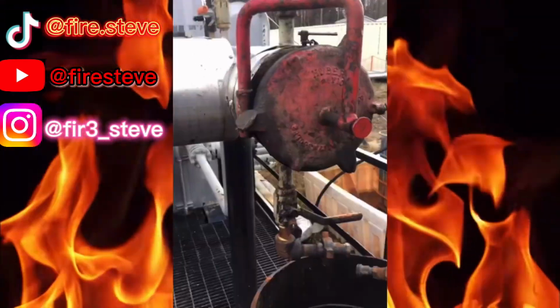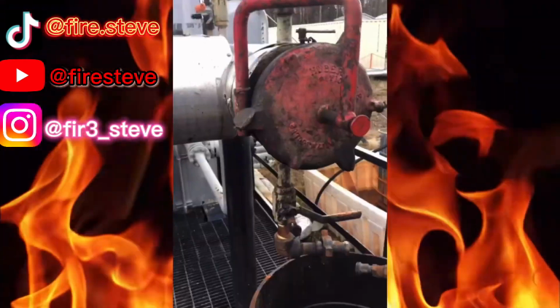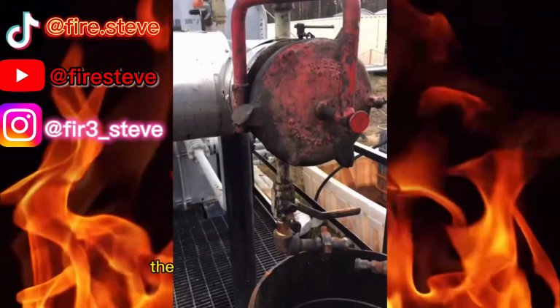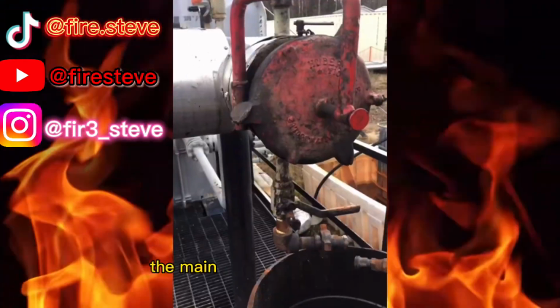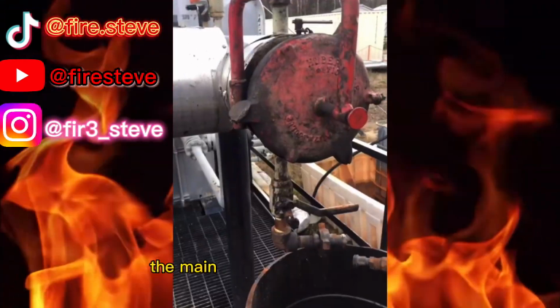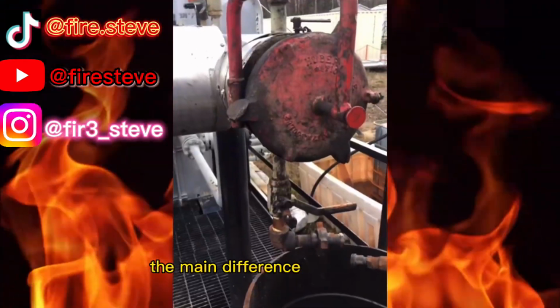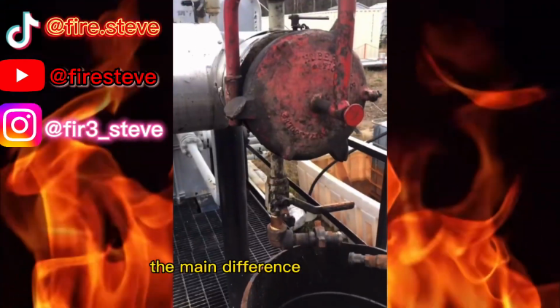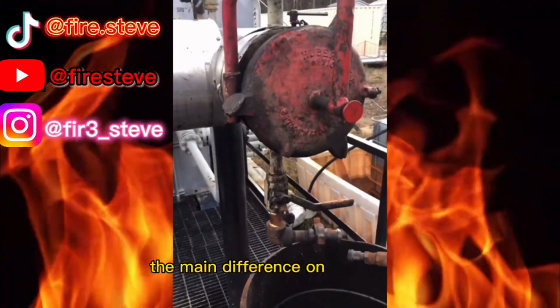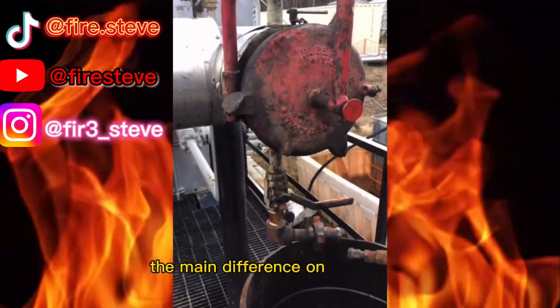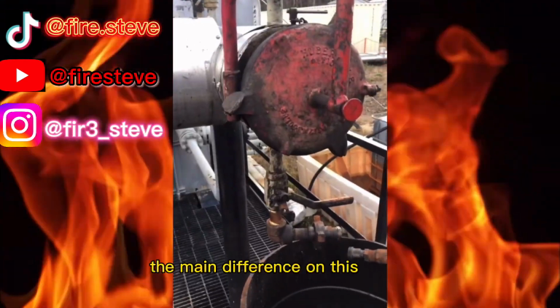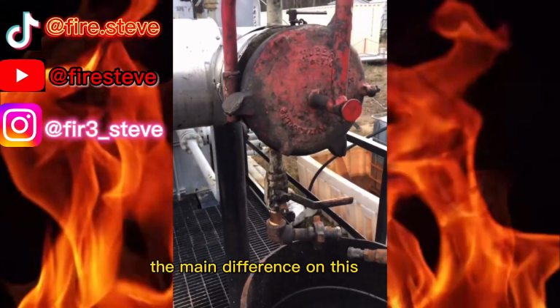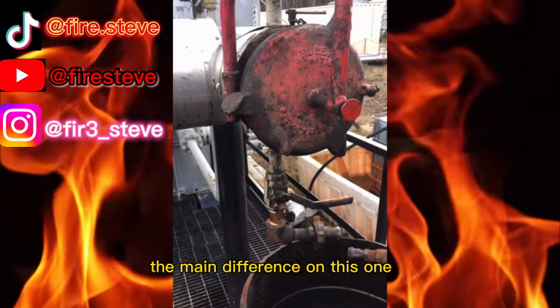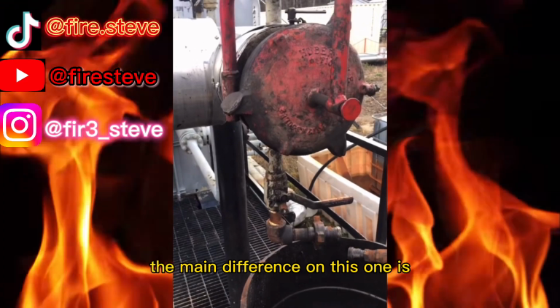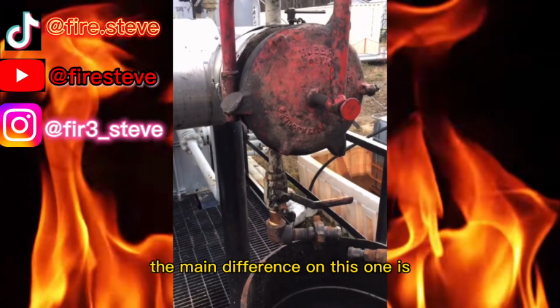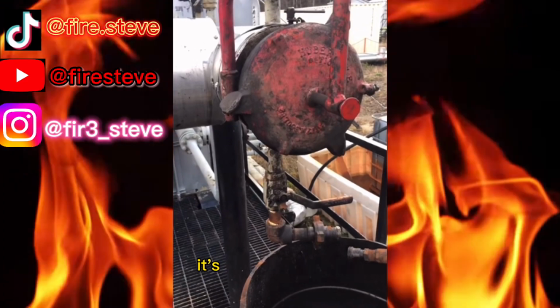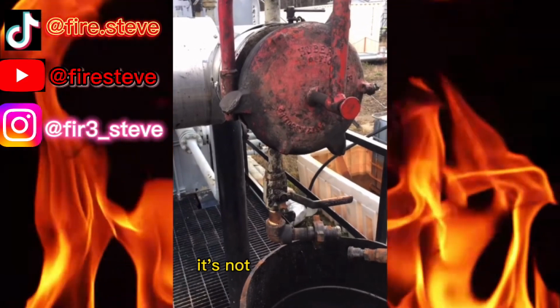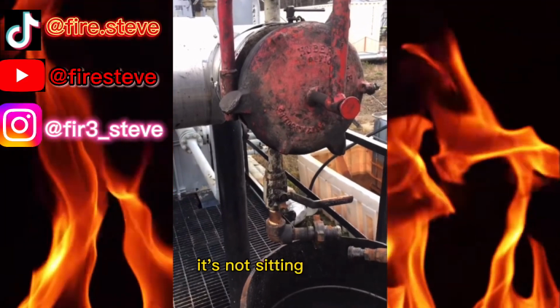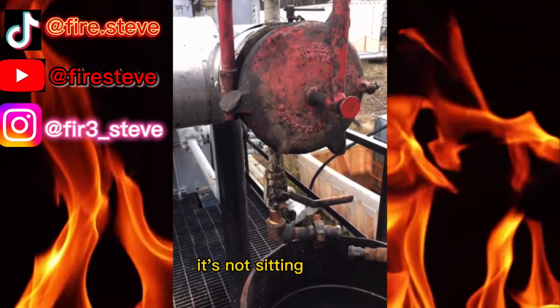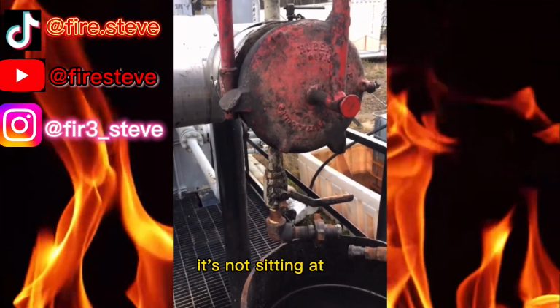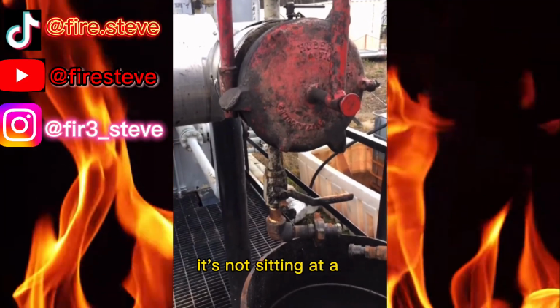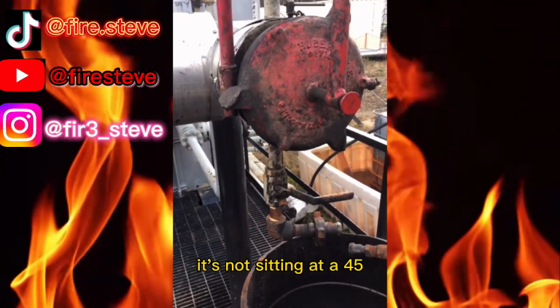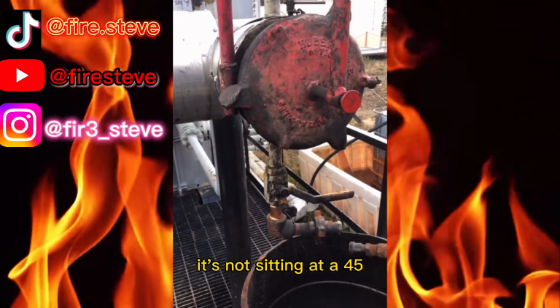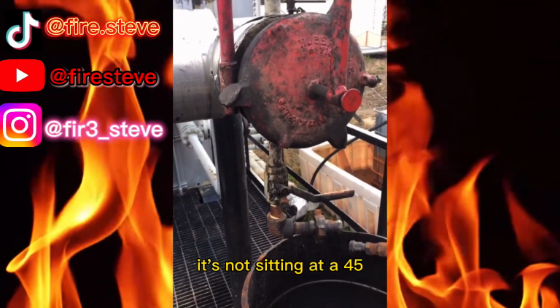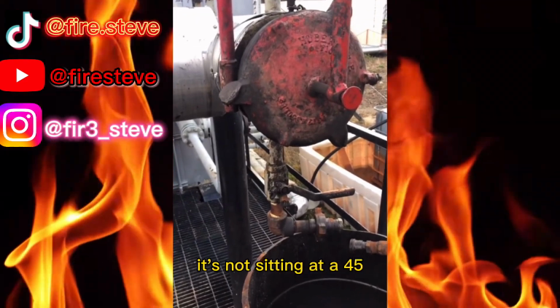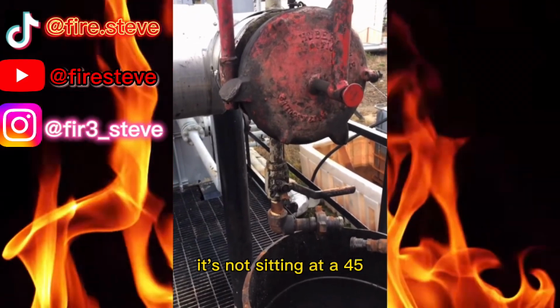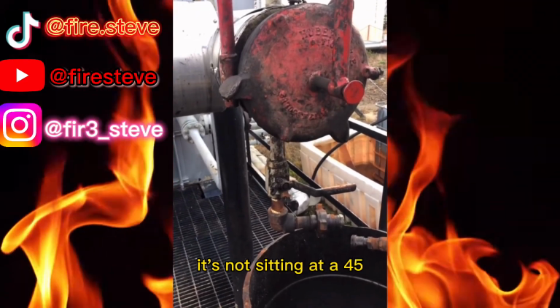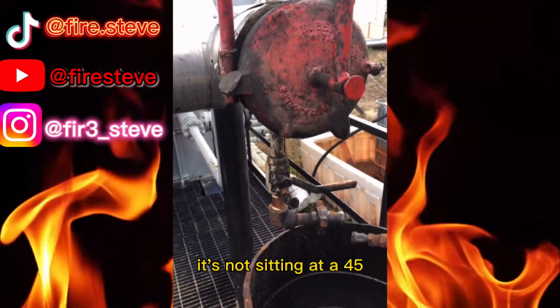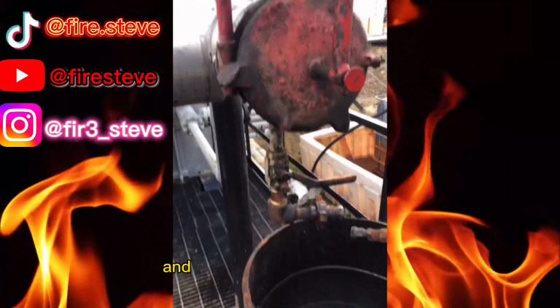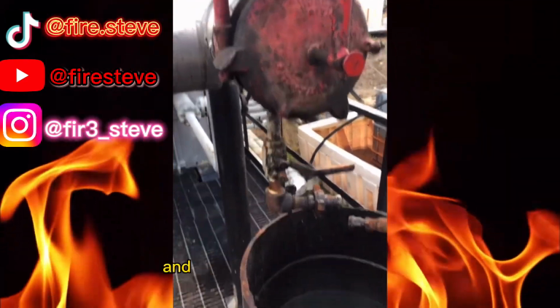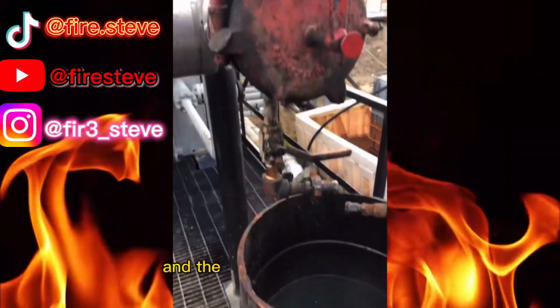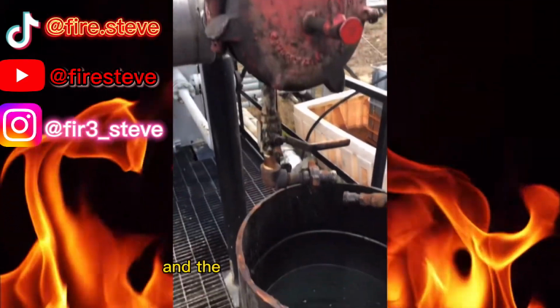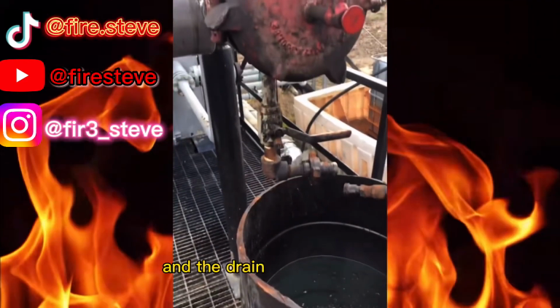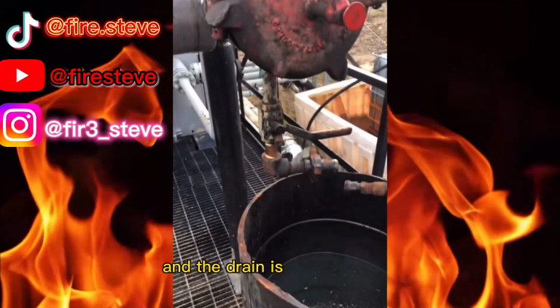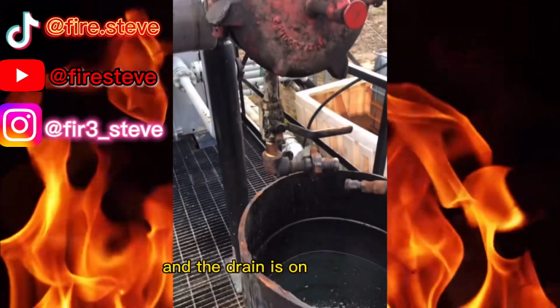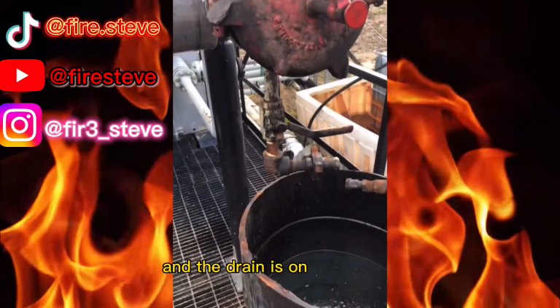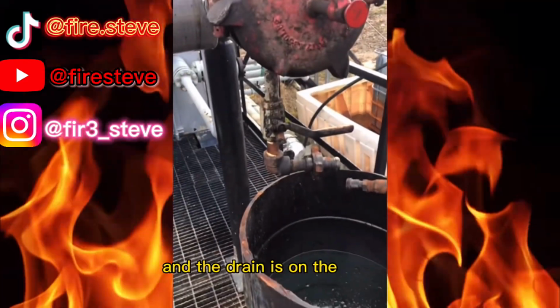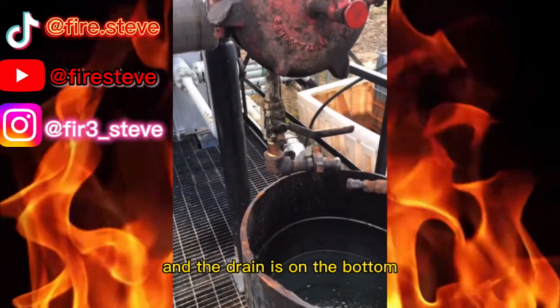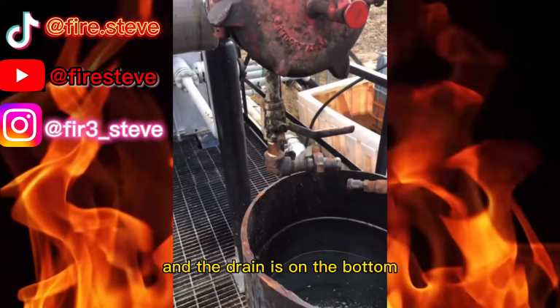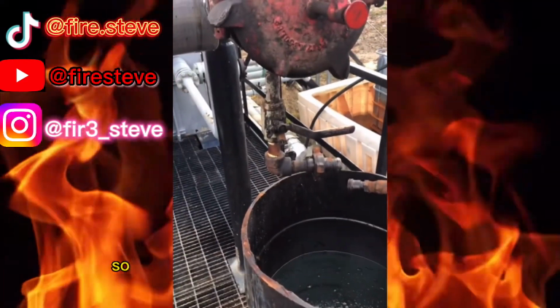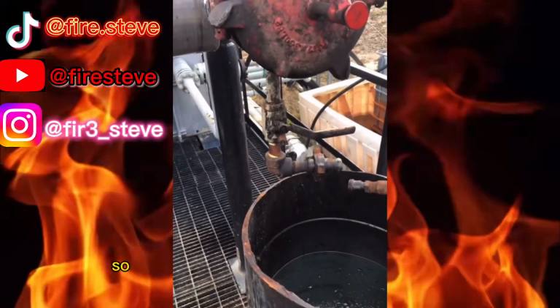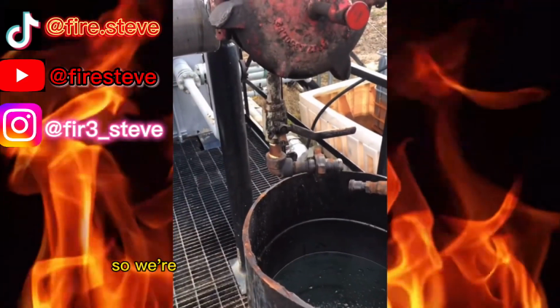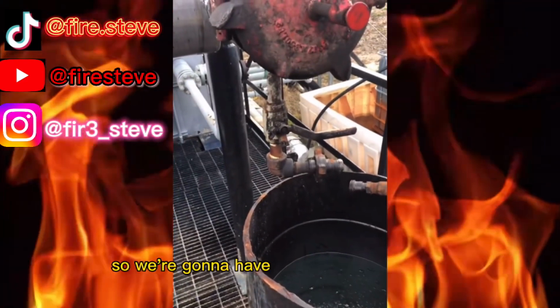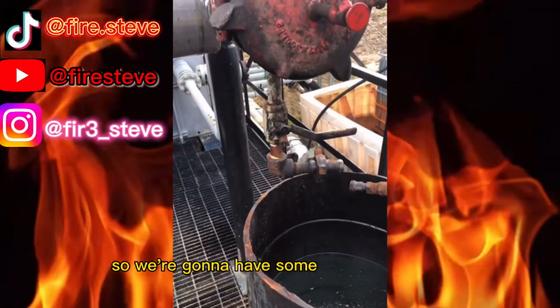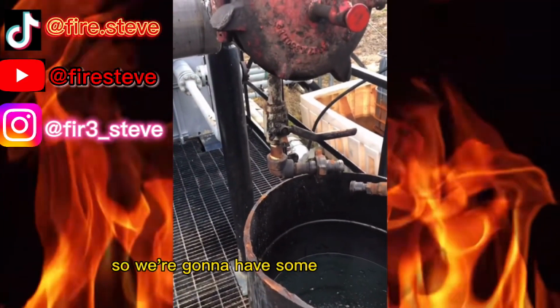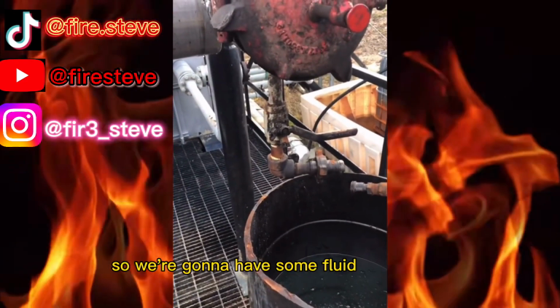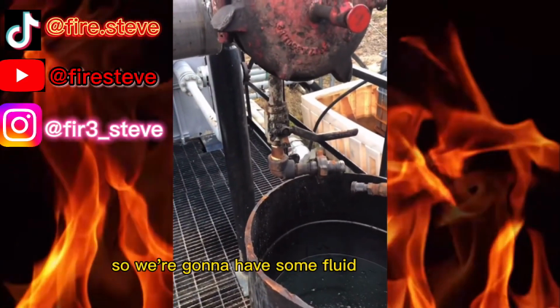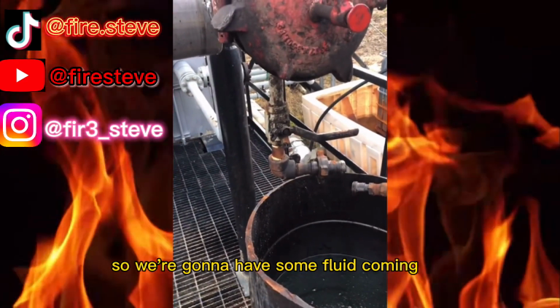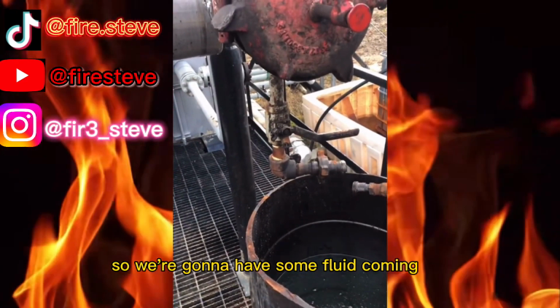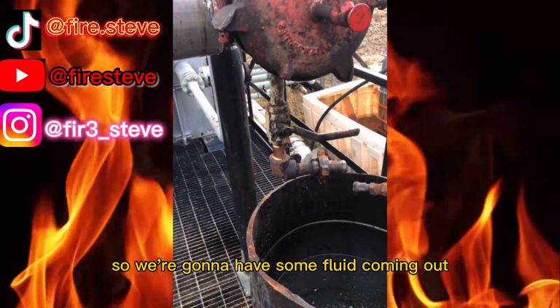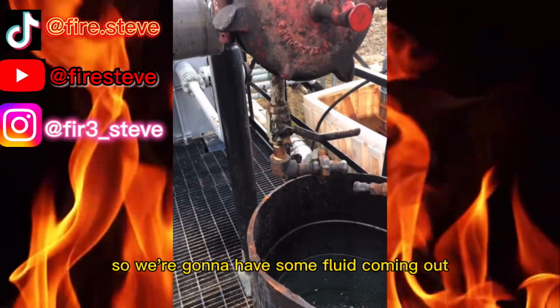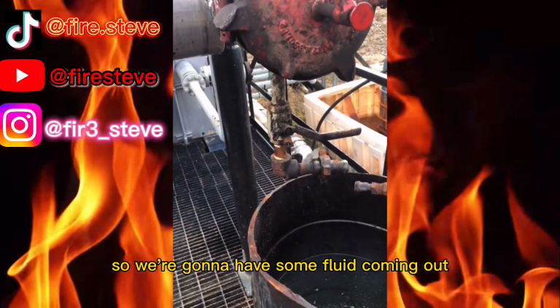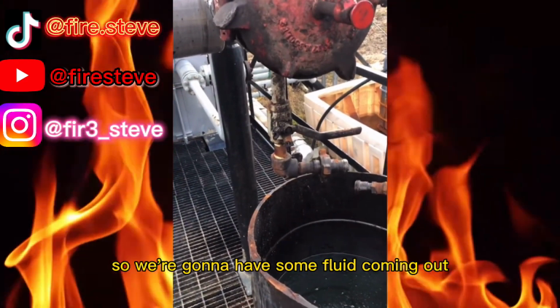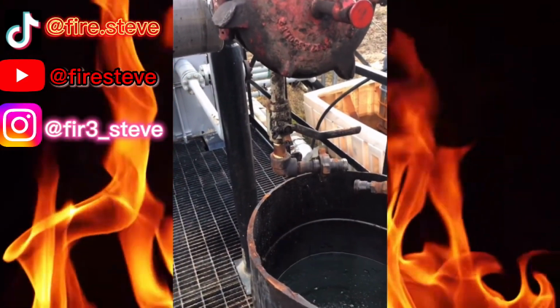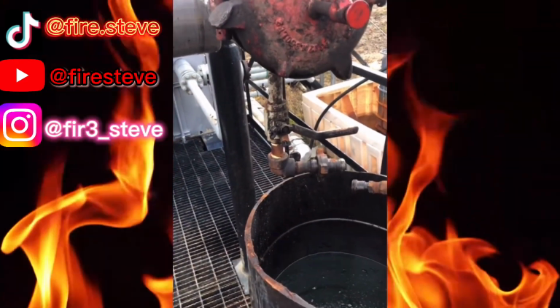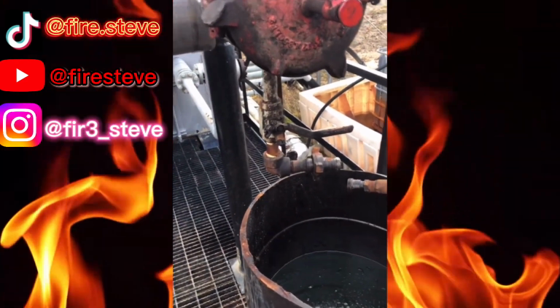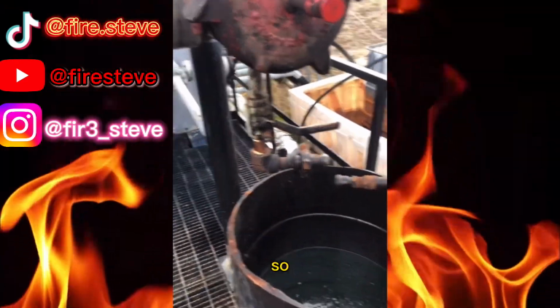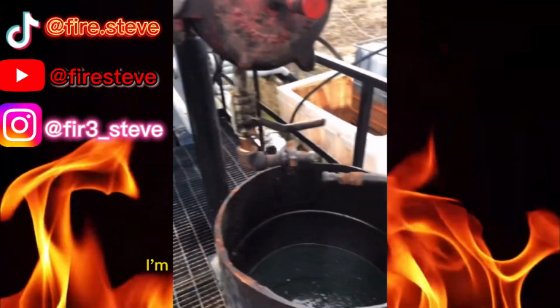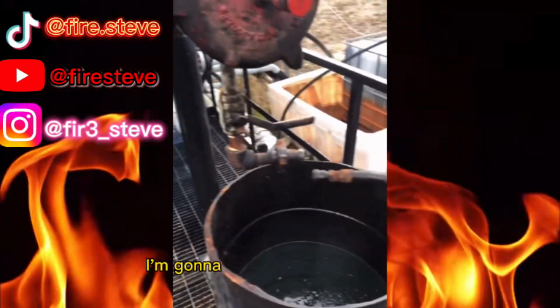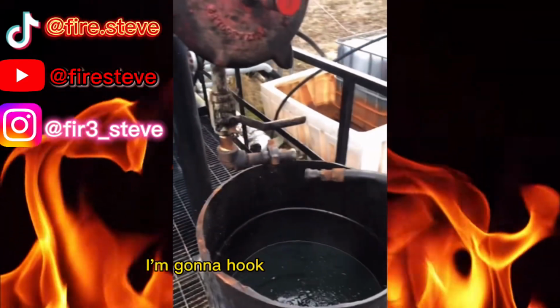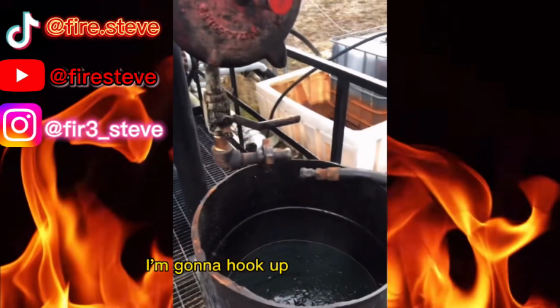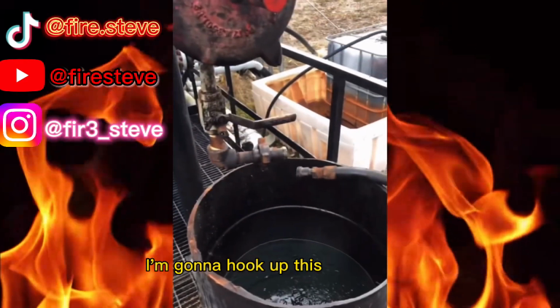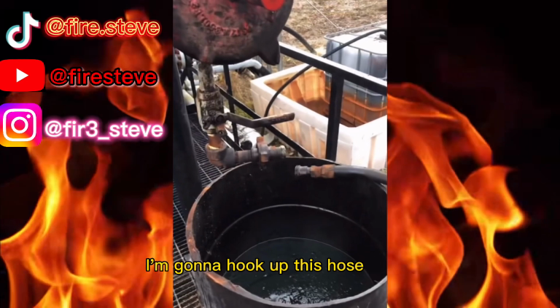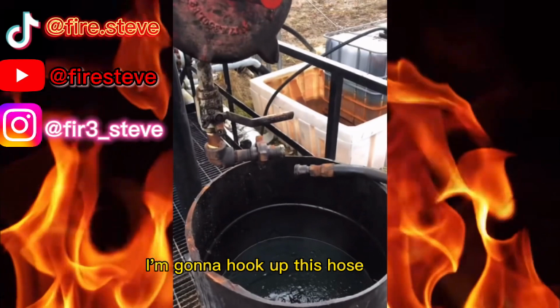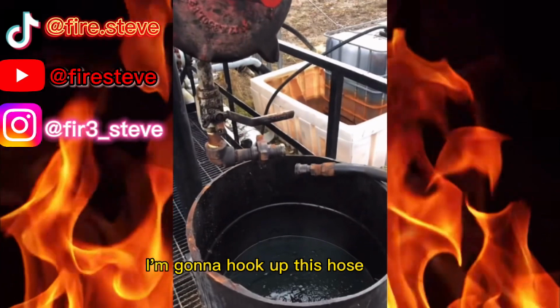The main difference on this one is it's not sitting at a 45 and the drain is on the bottom, so we're gonna have some fluid coming out. So I'm gonna hook up this hose.